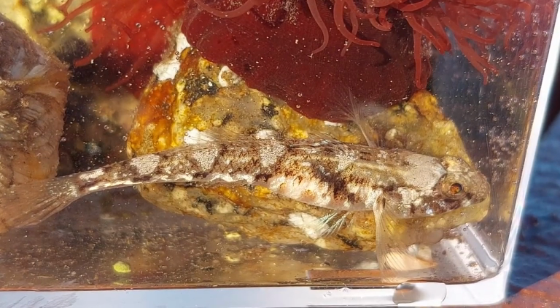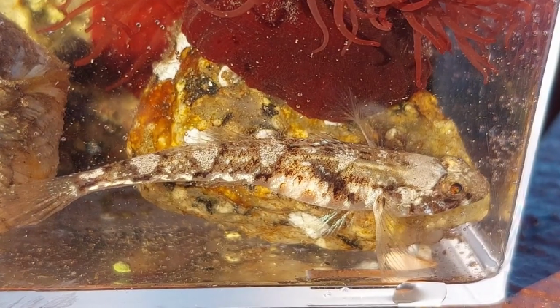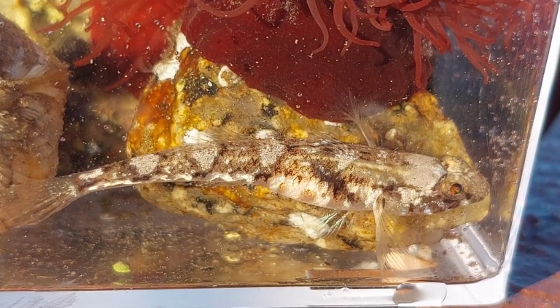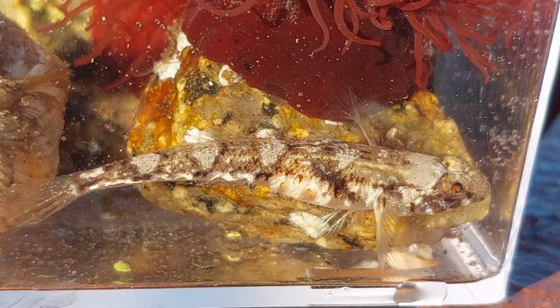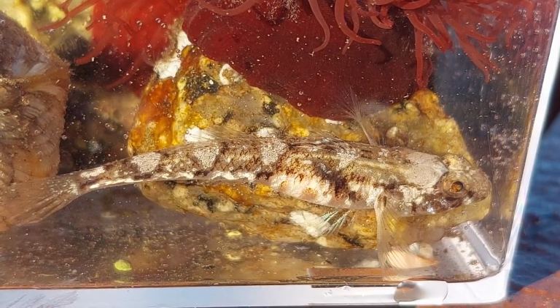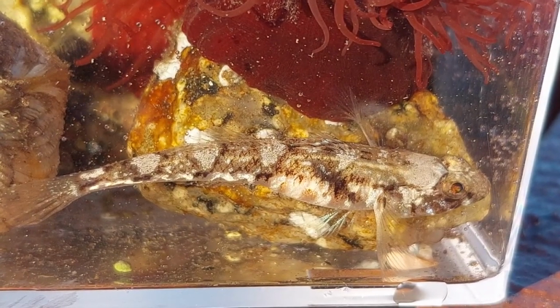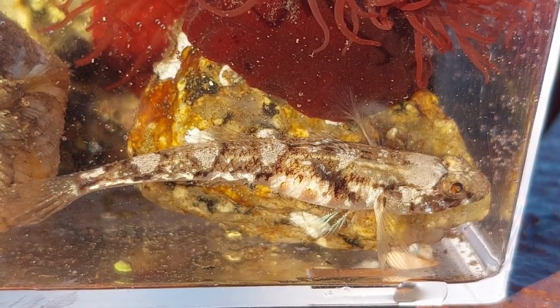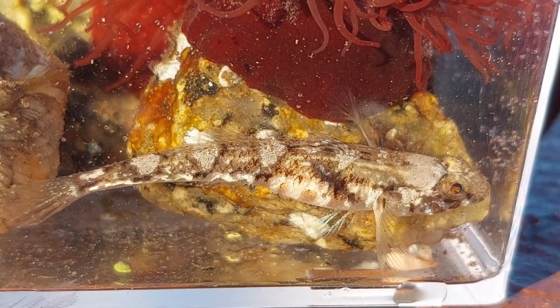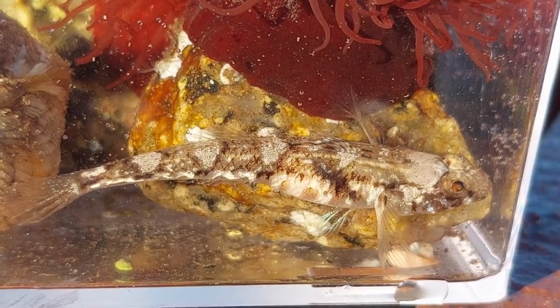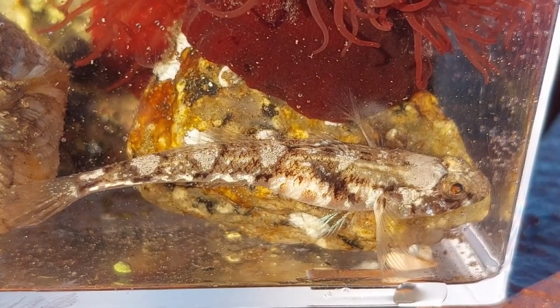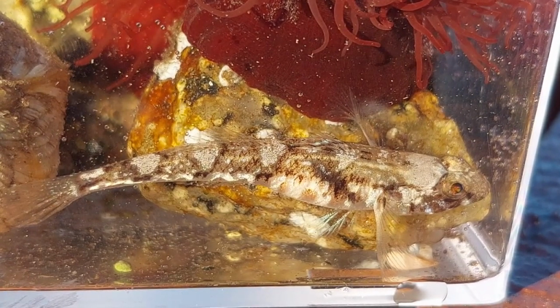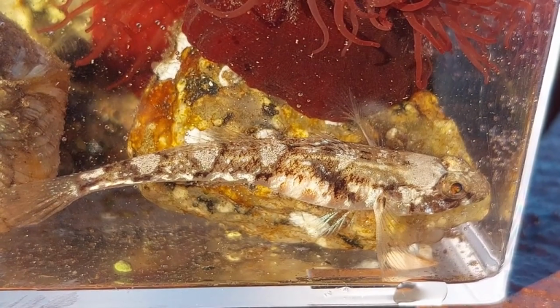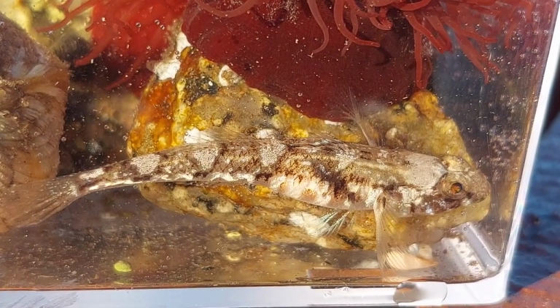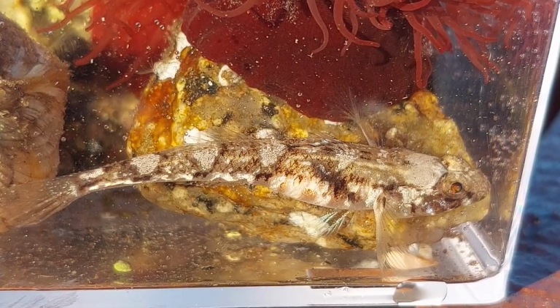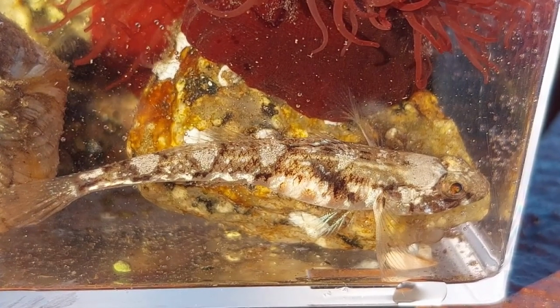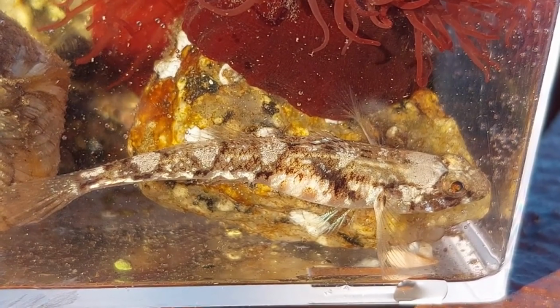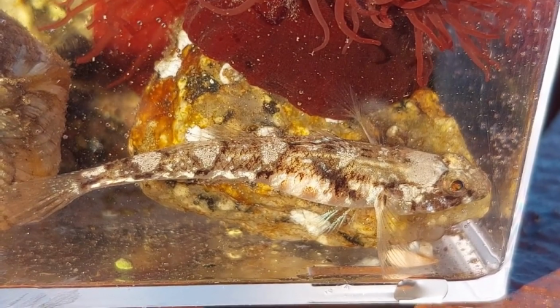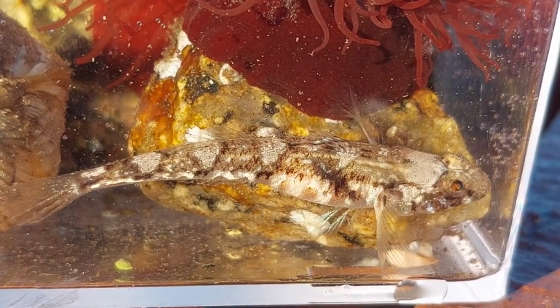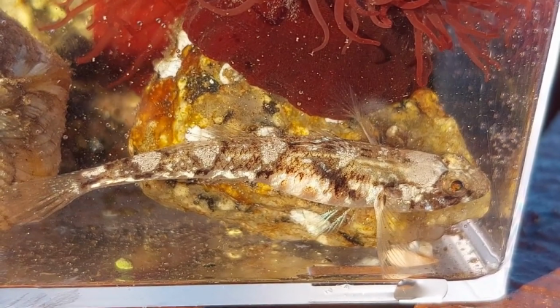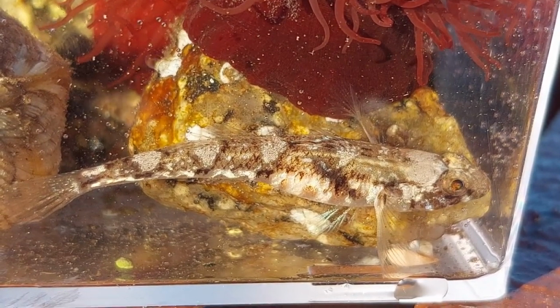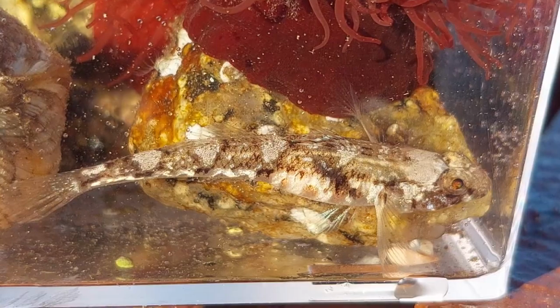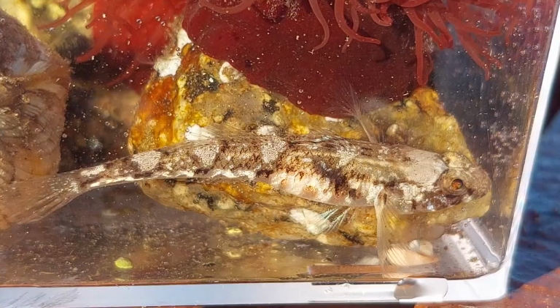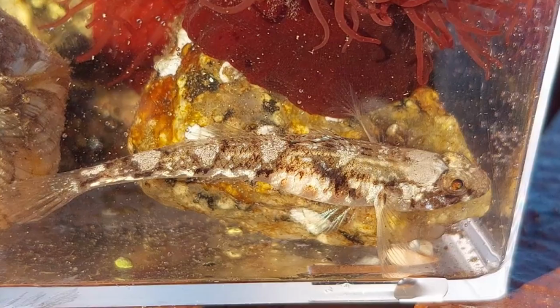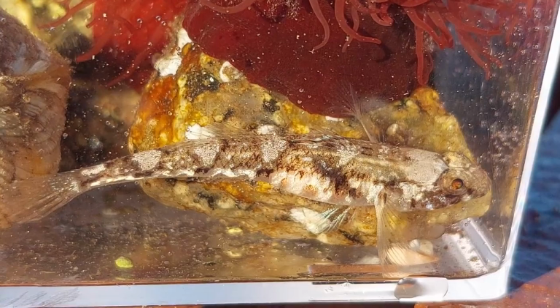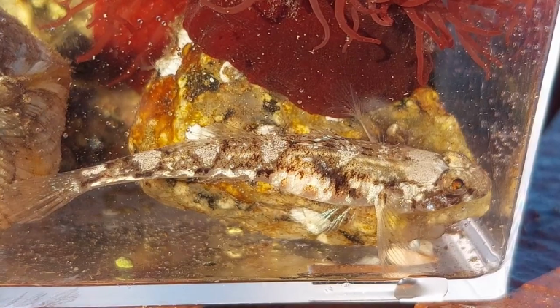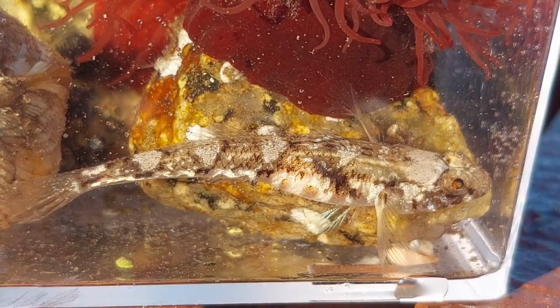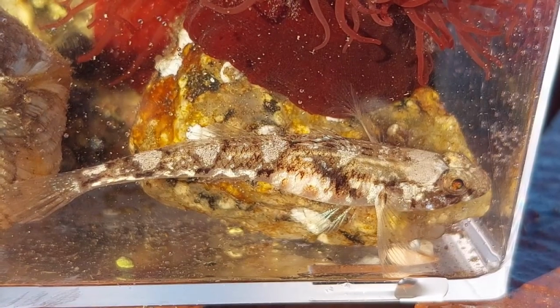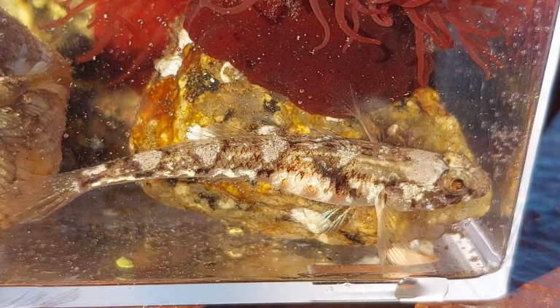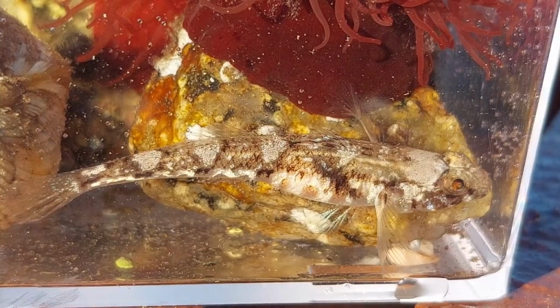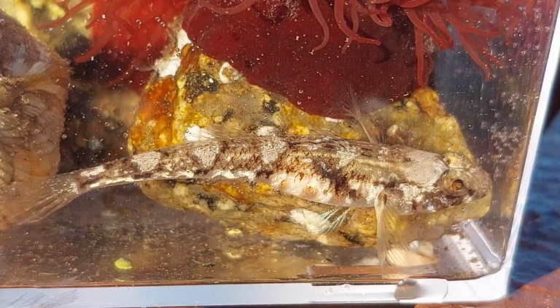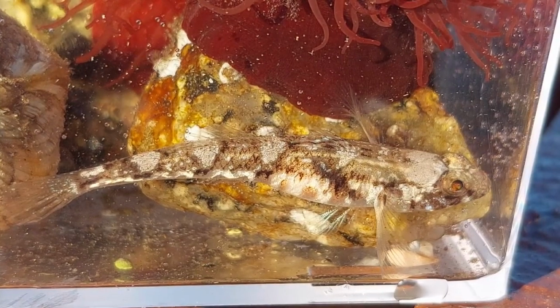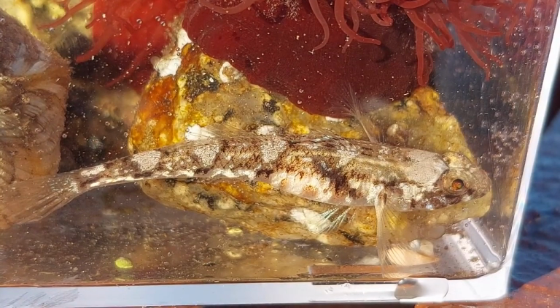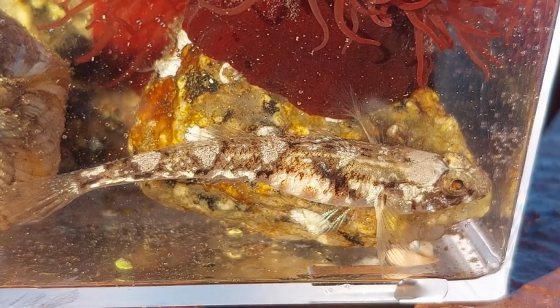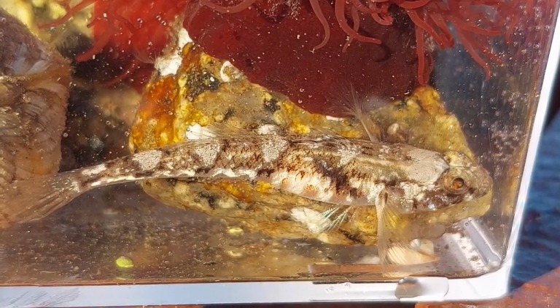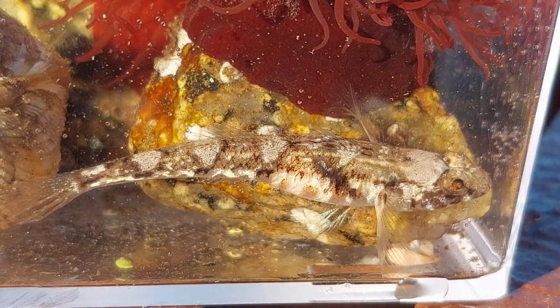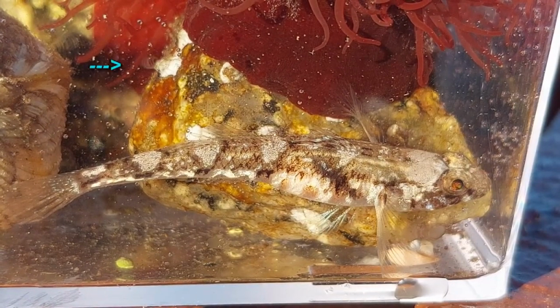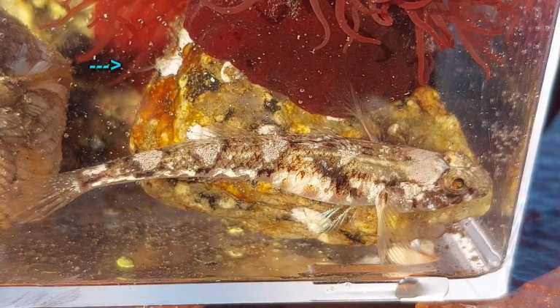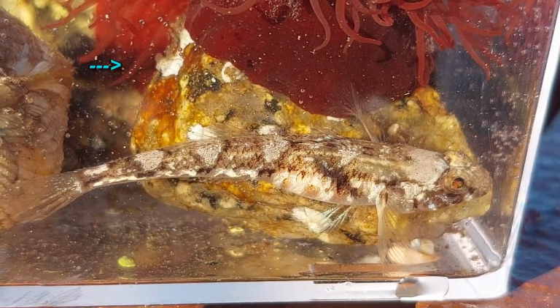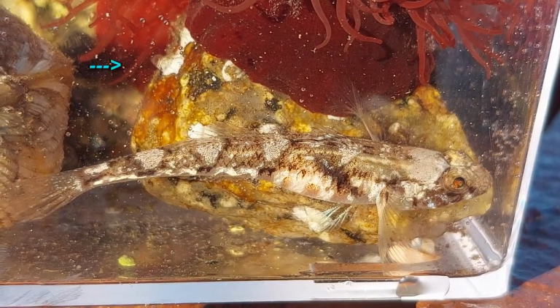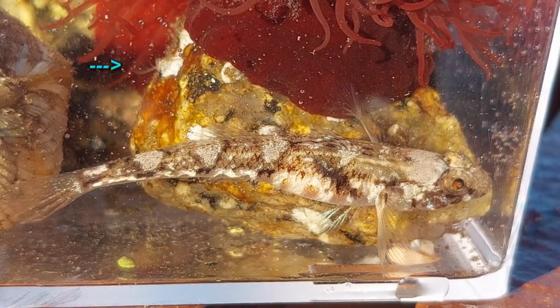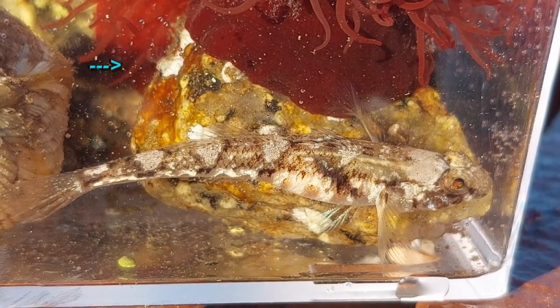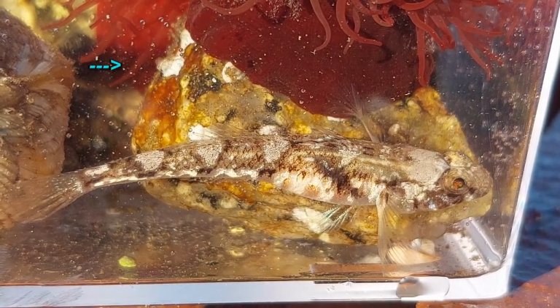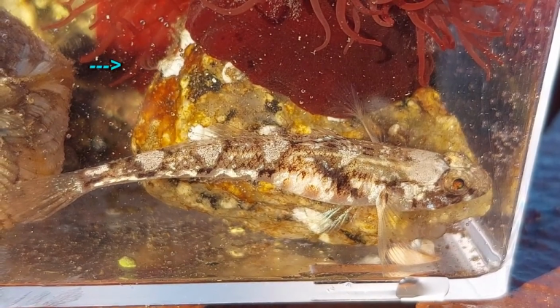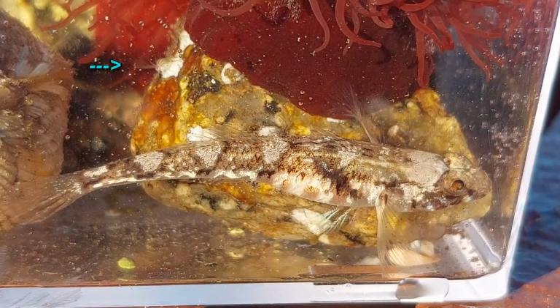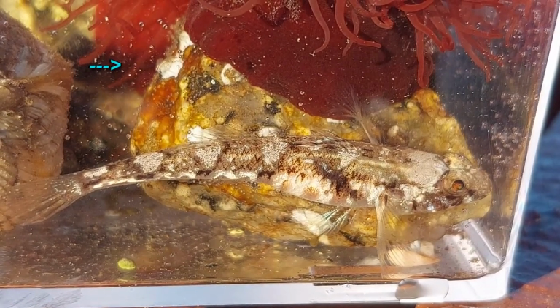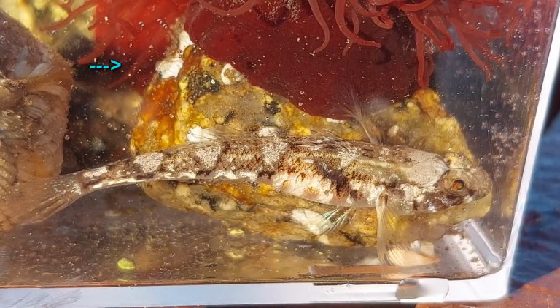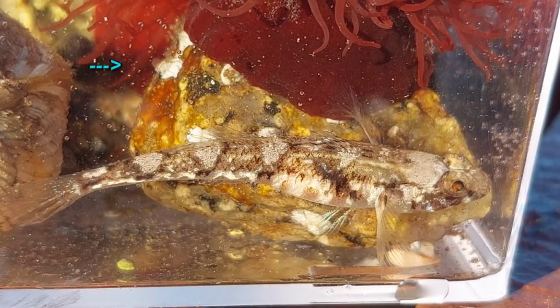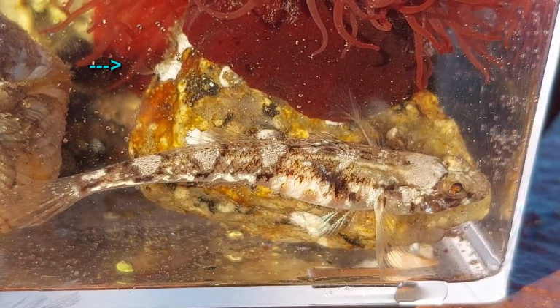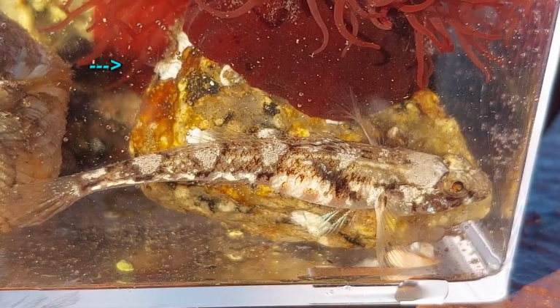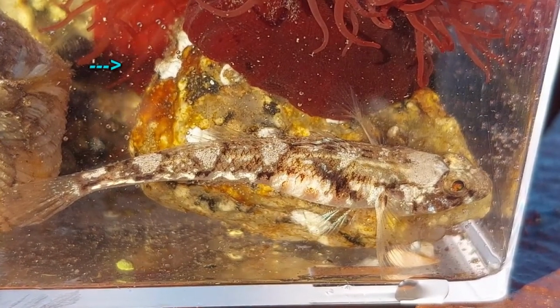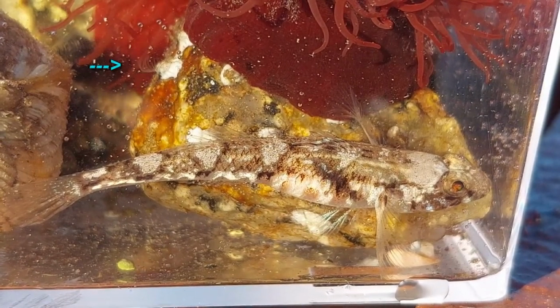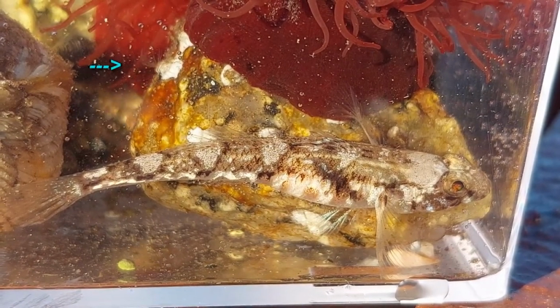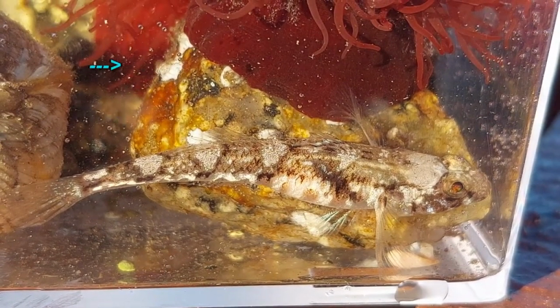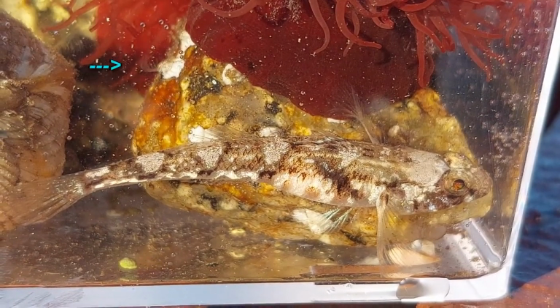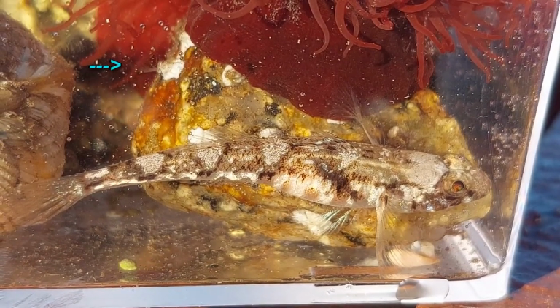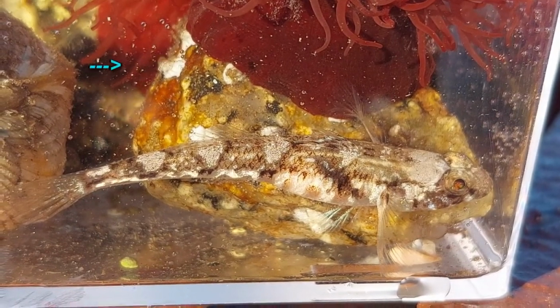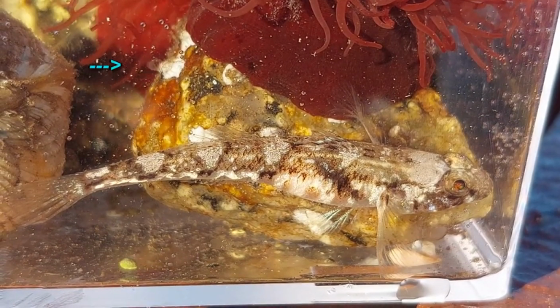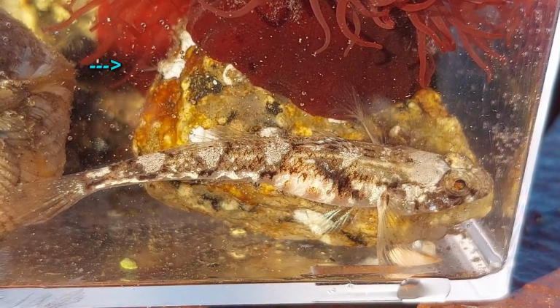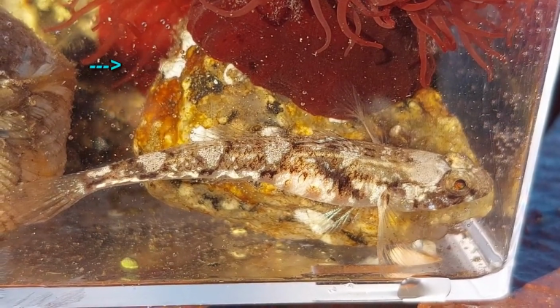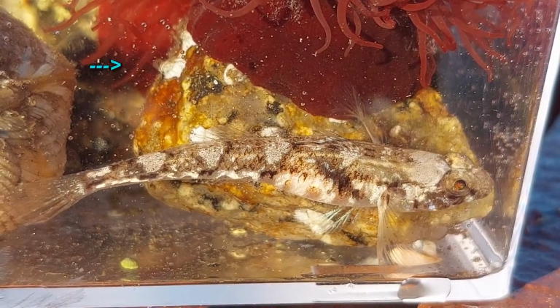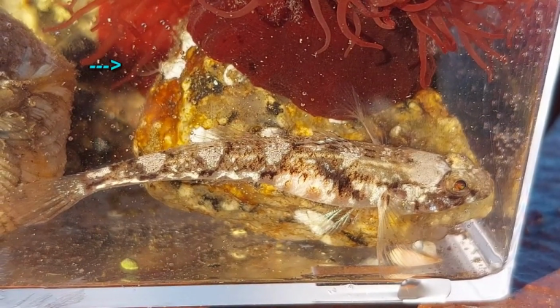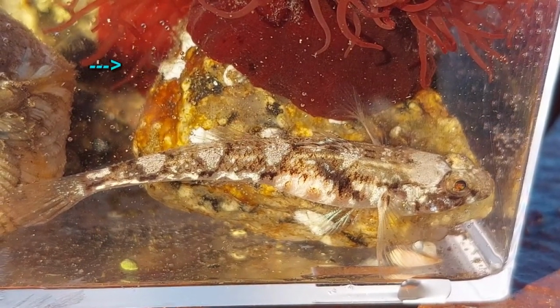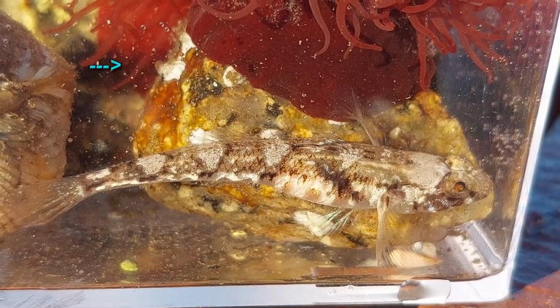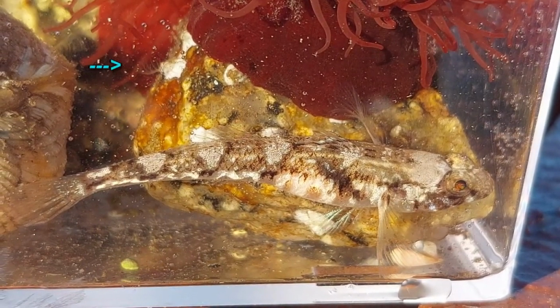If you look closely there you can see a little barnacle trying to catch some food, and I really should try to add some of these to the Krabitat as well.